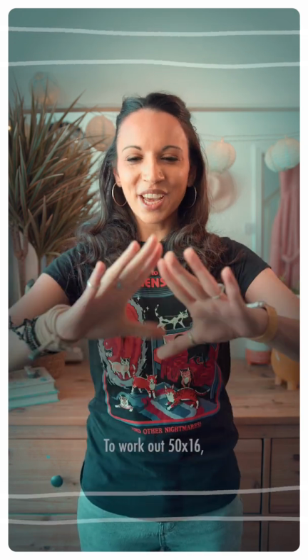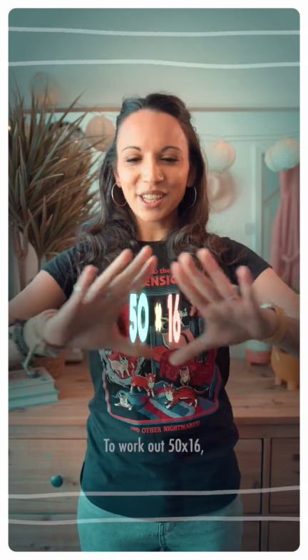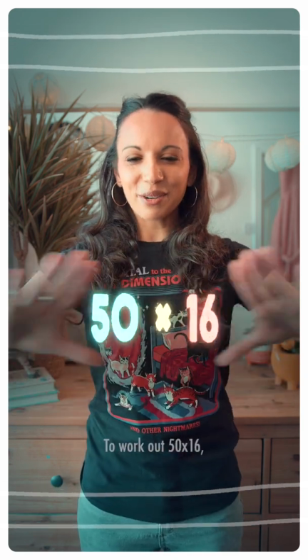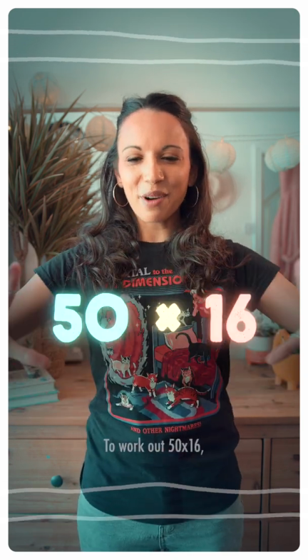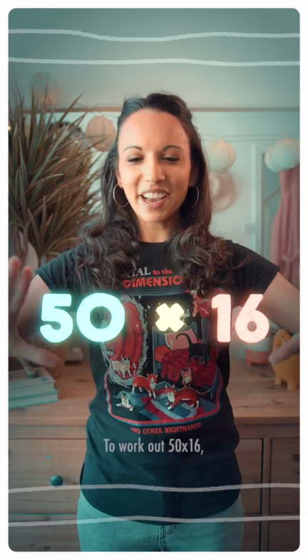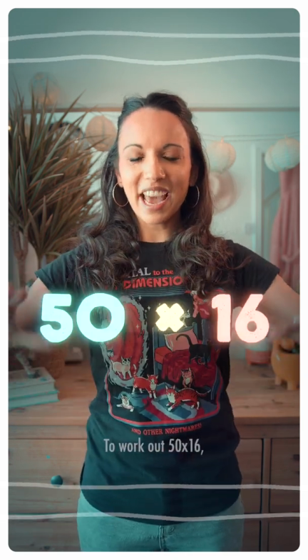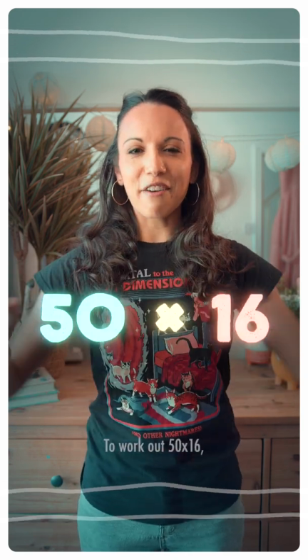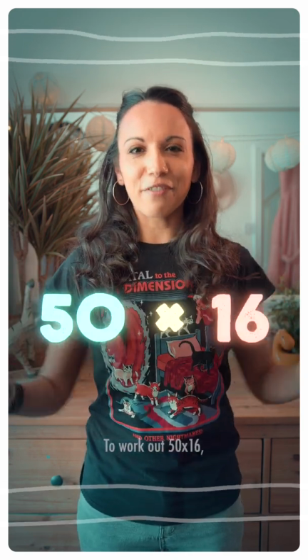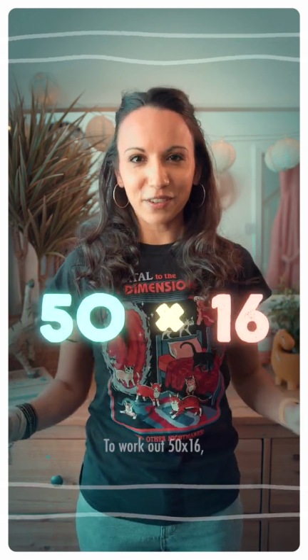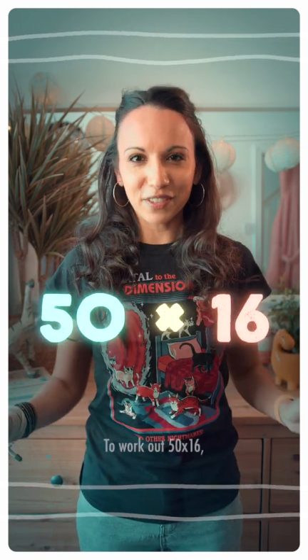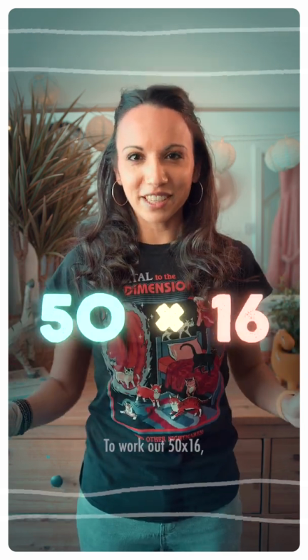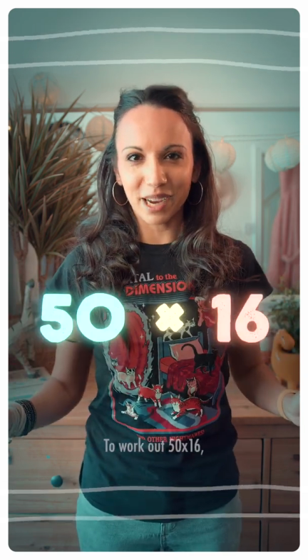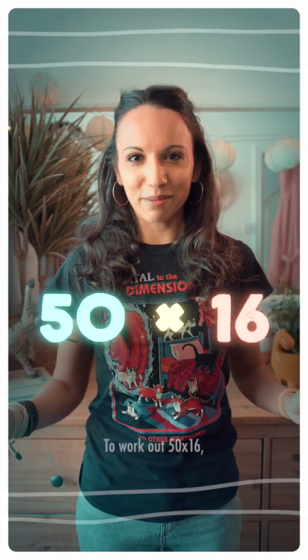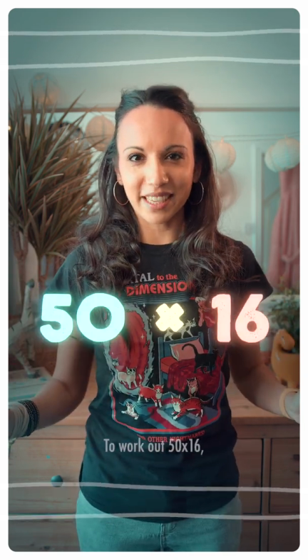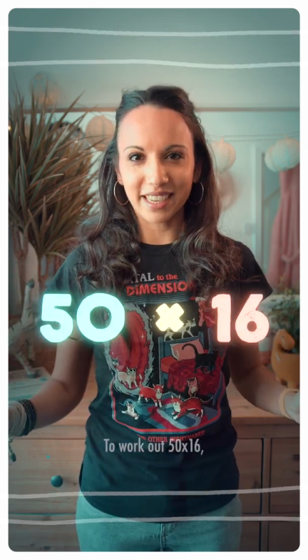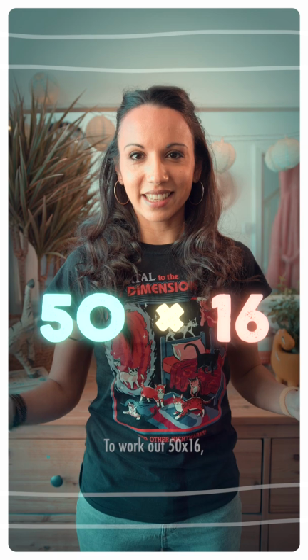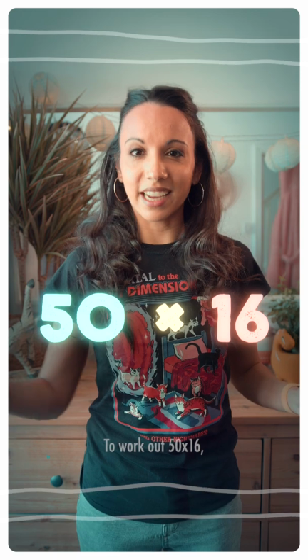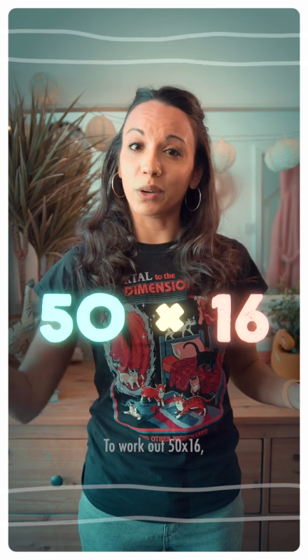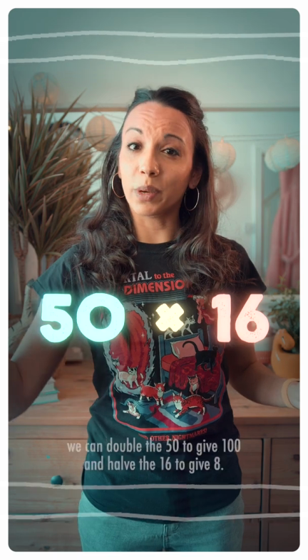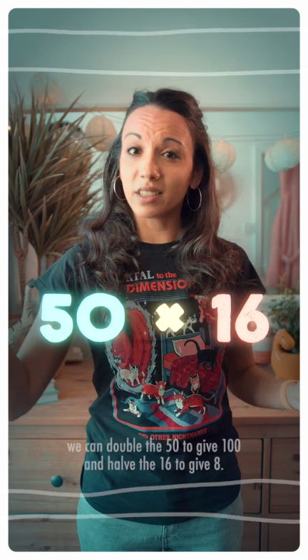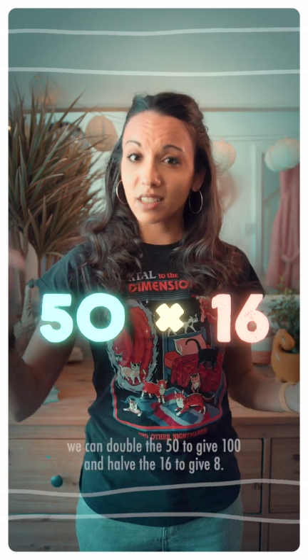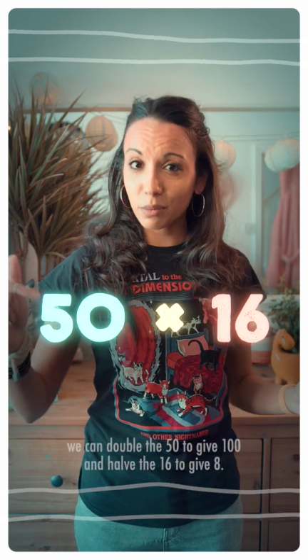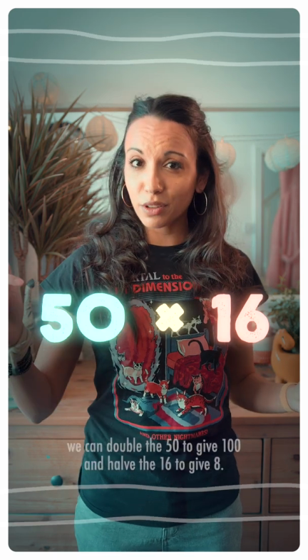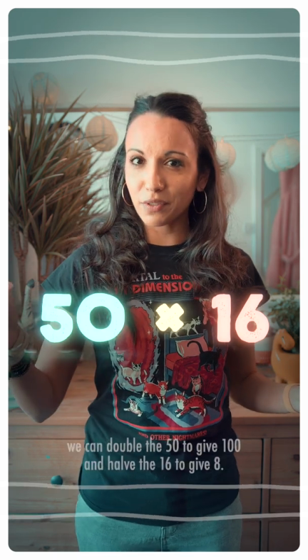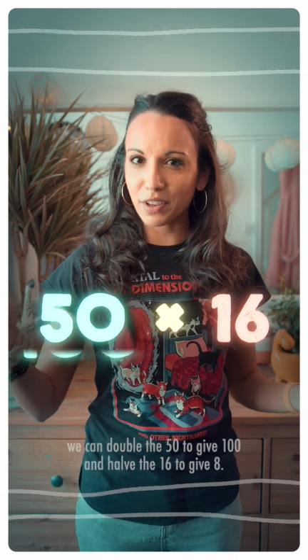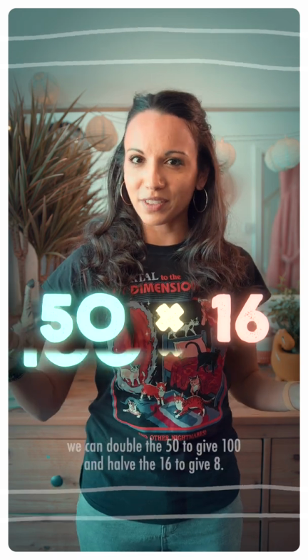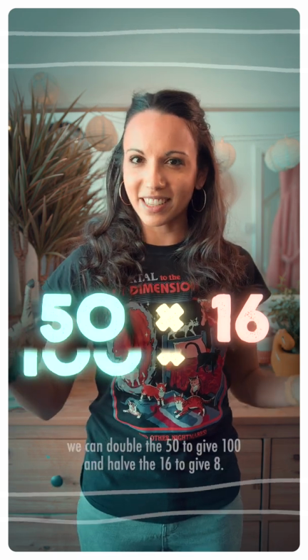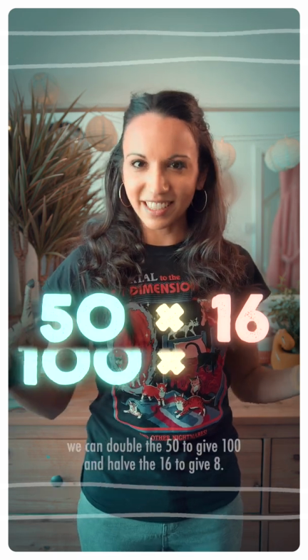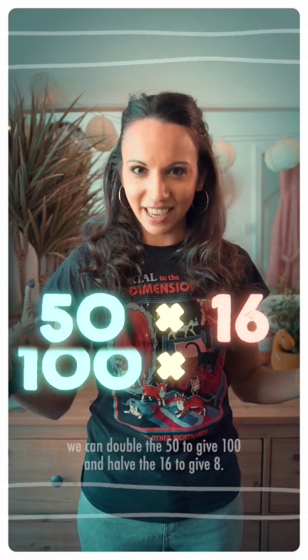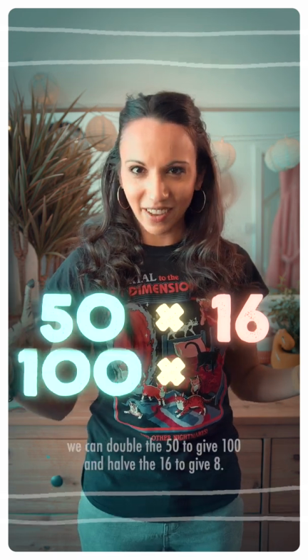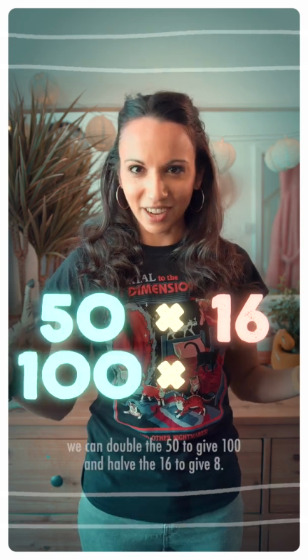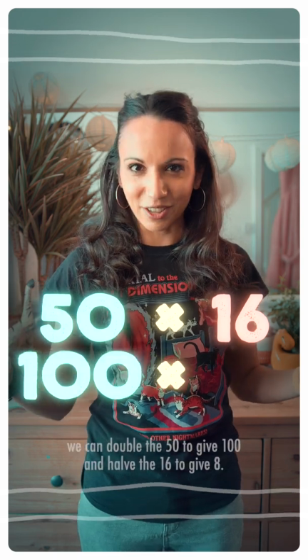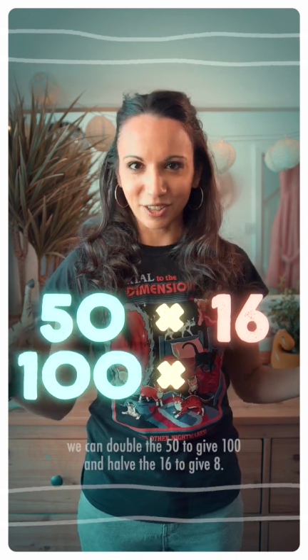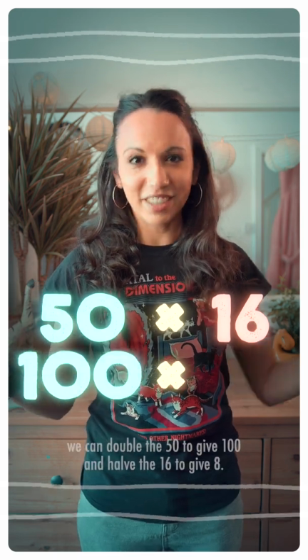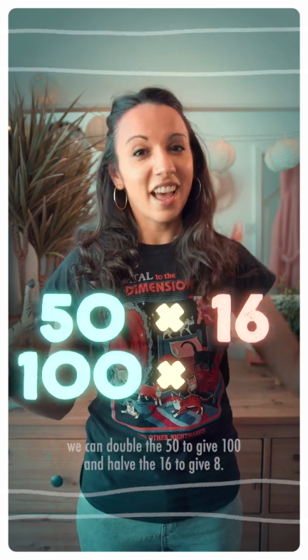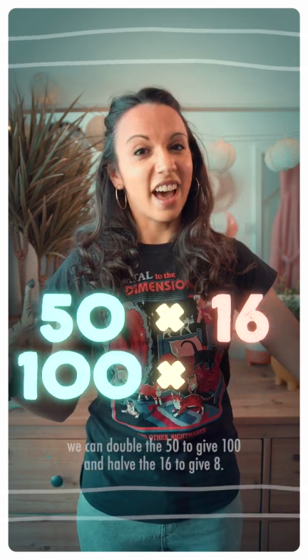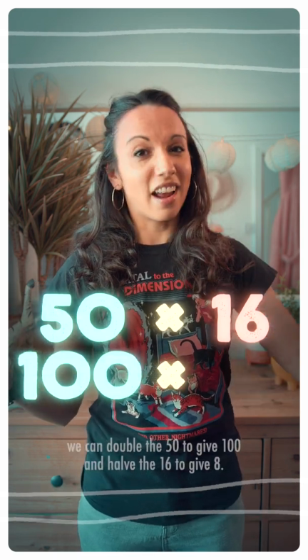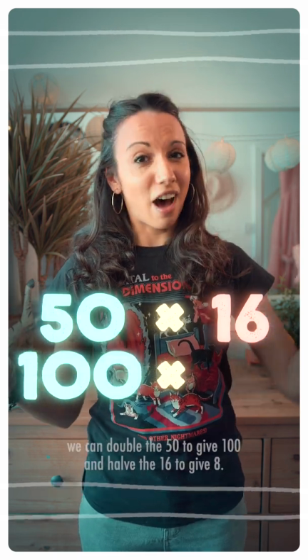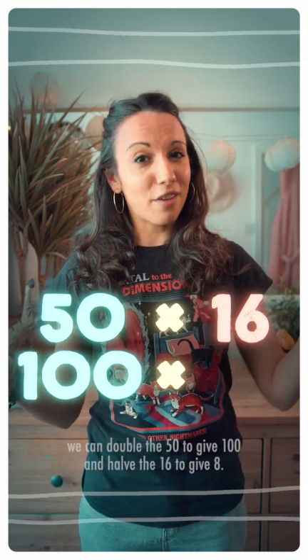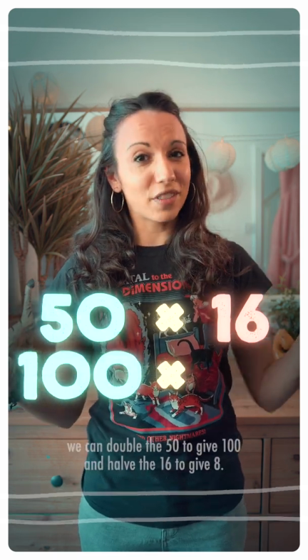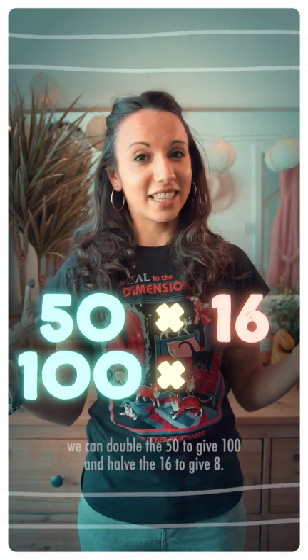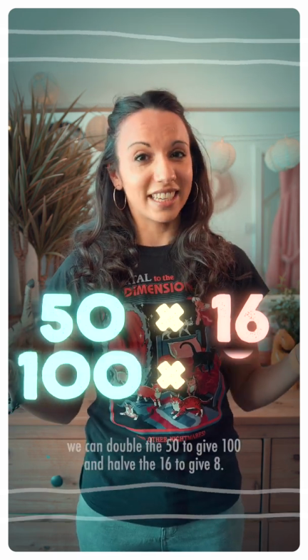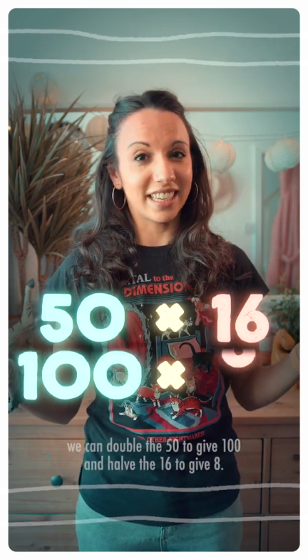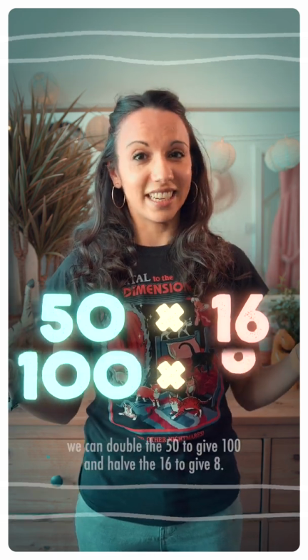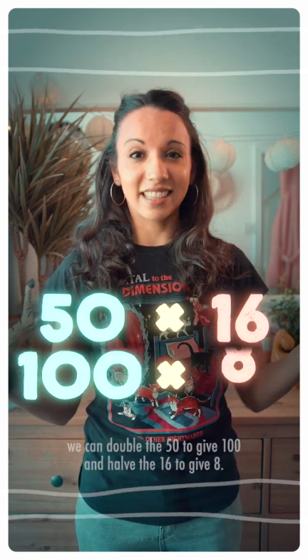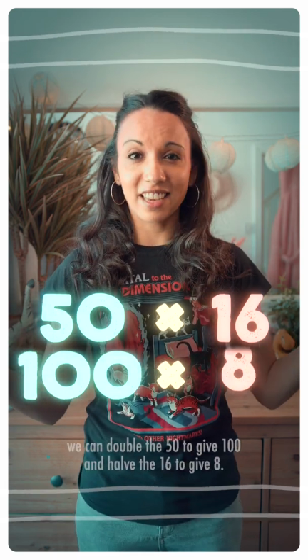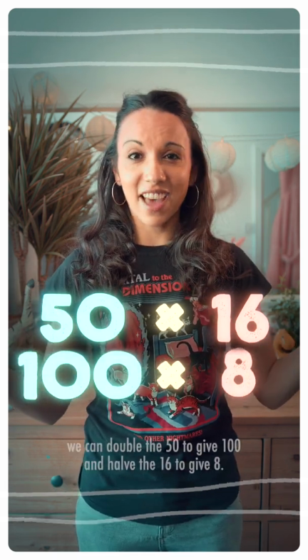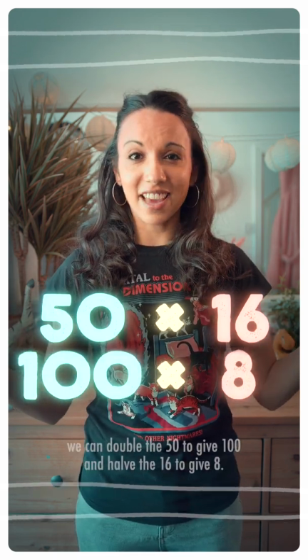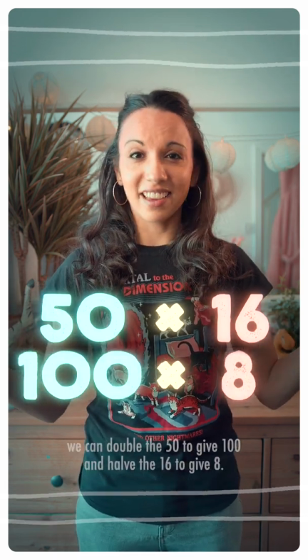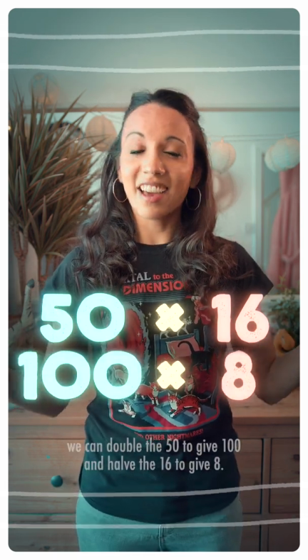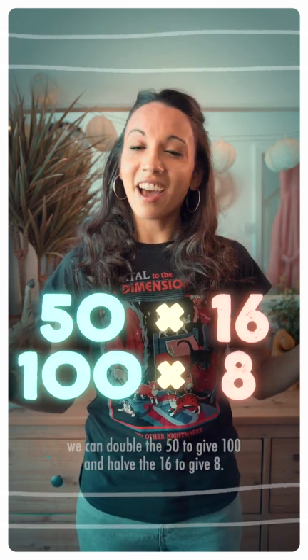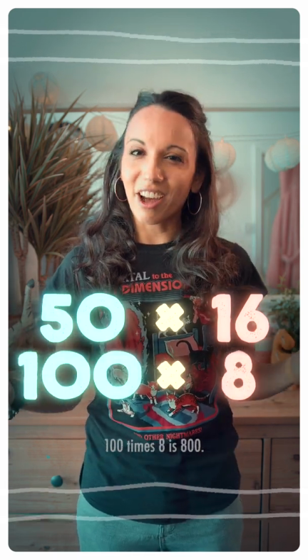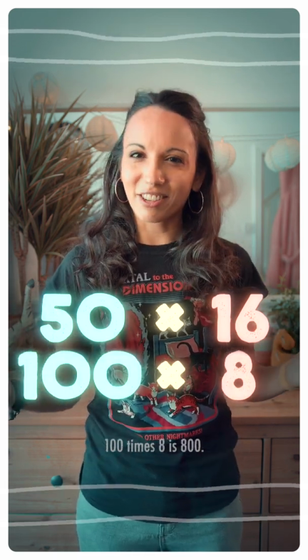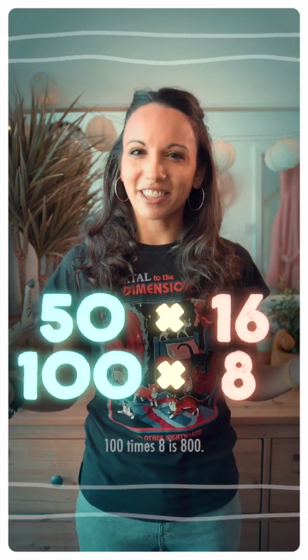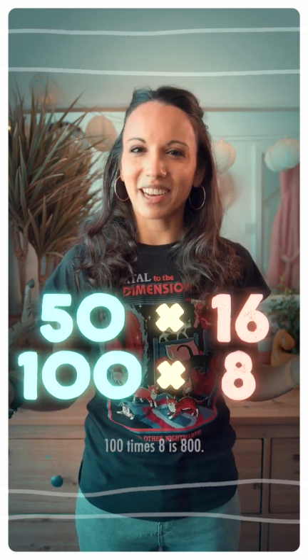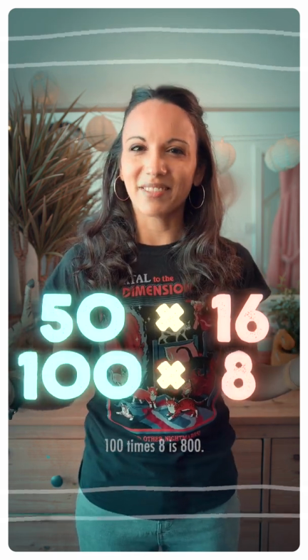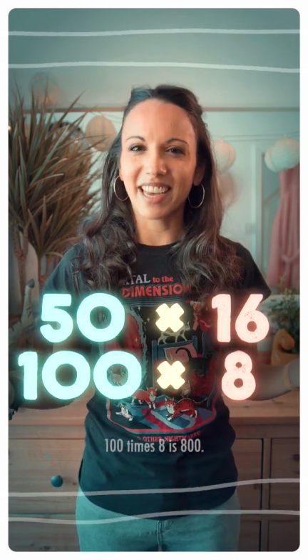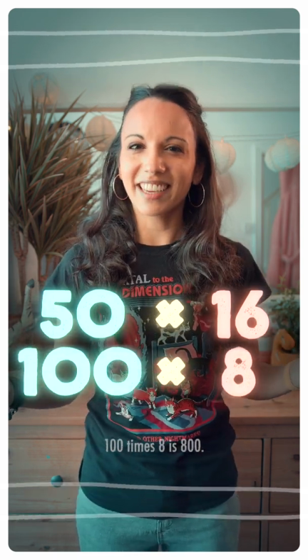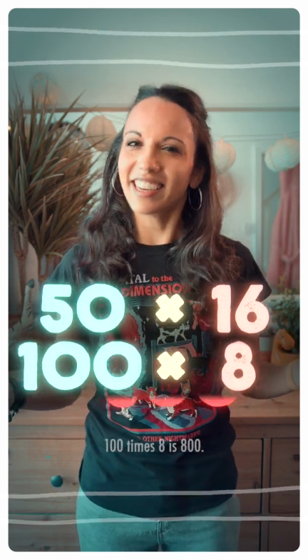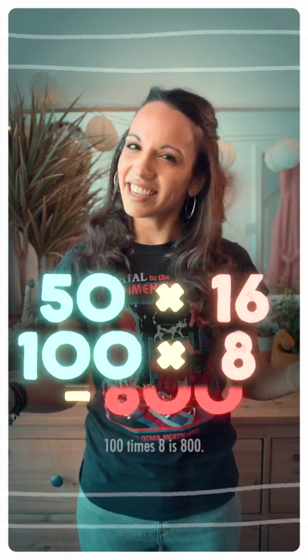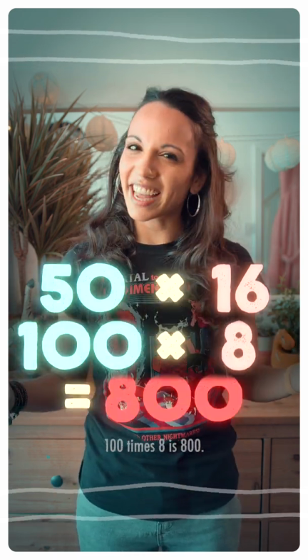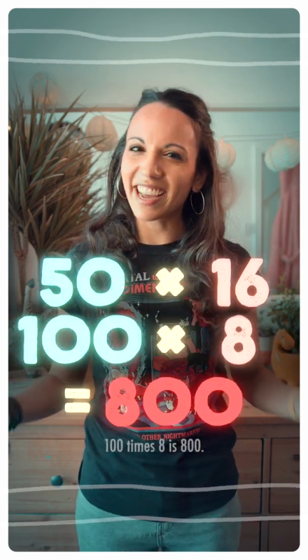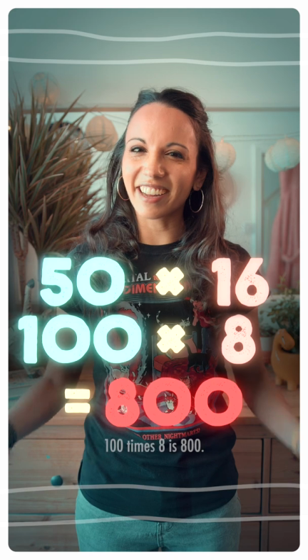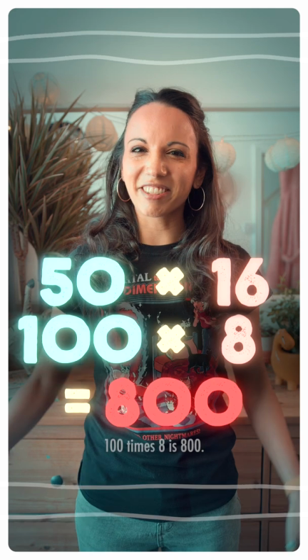To work out 50 times 16, we can double the 50 to give 100 and half the 16 to give 8. 100 times 8 is 800.